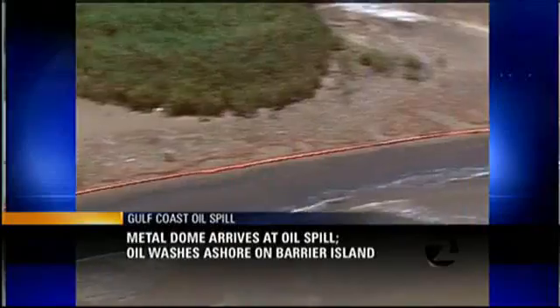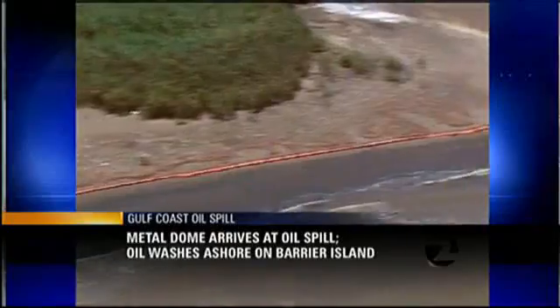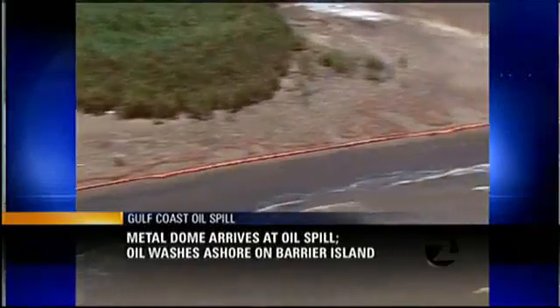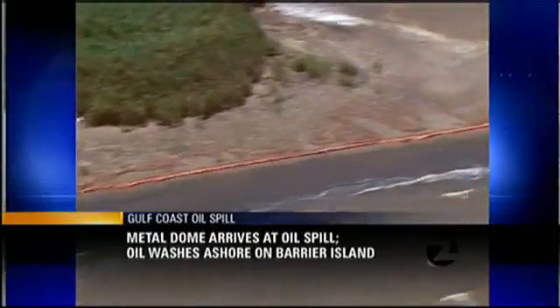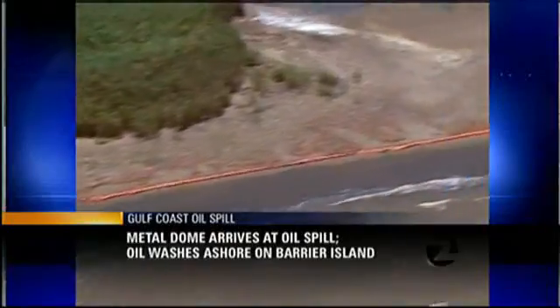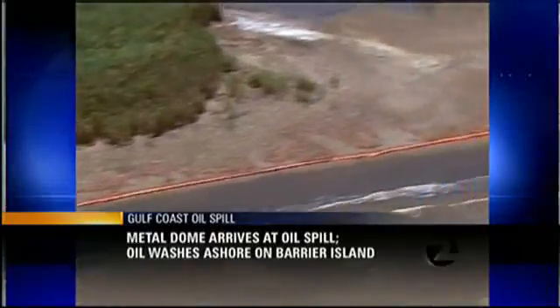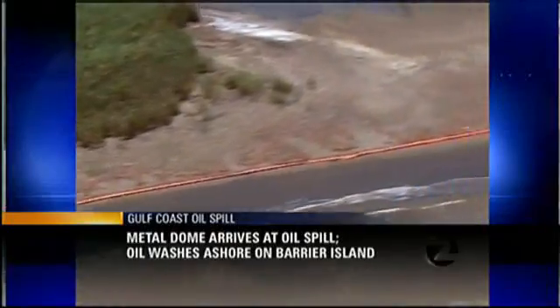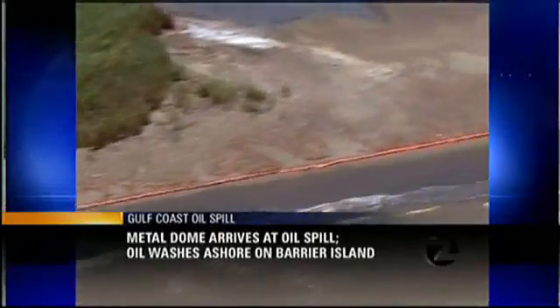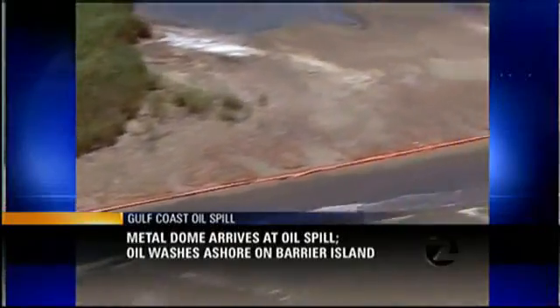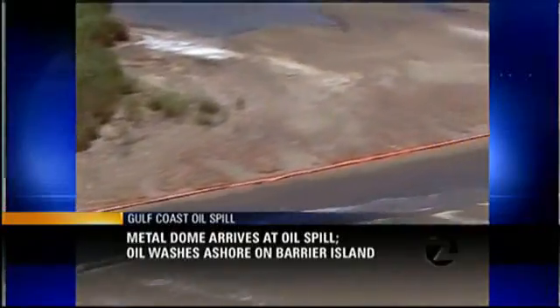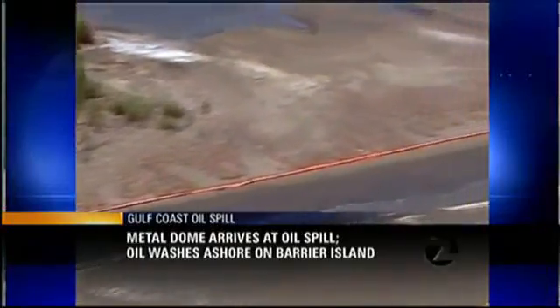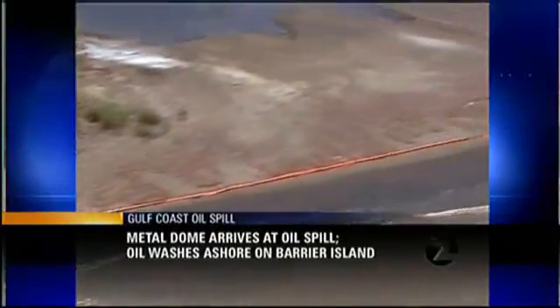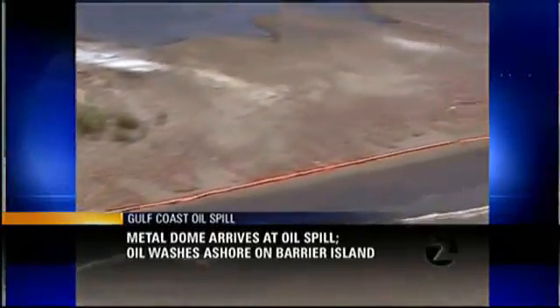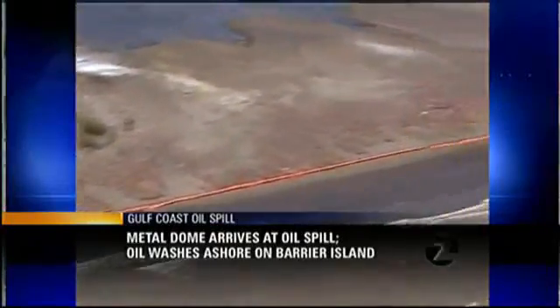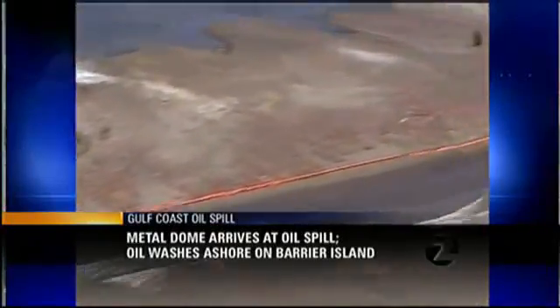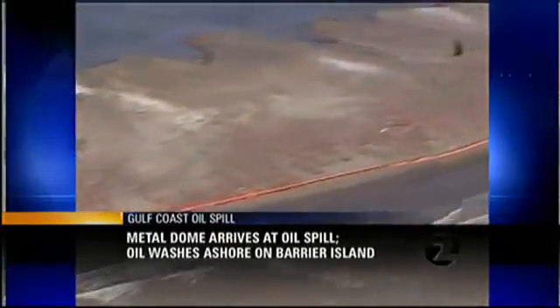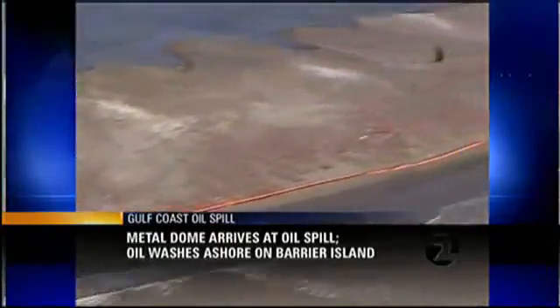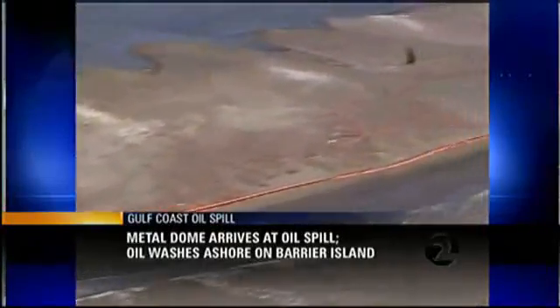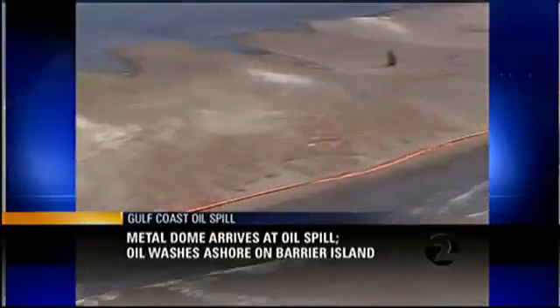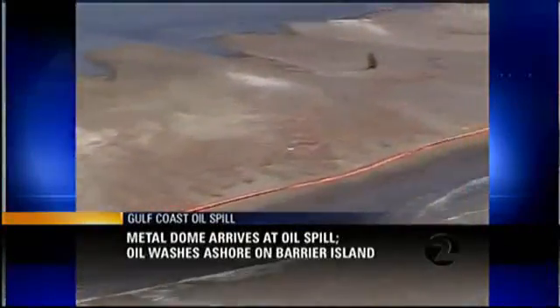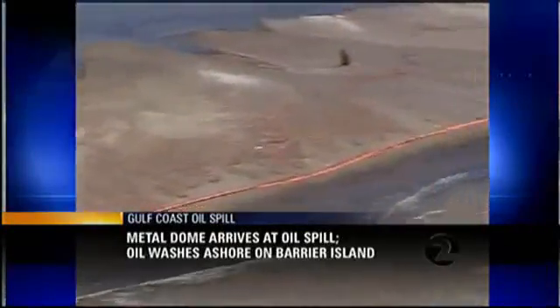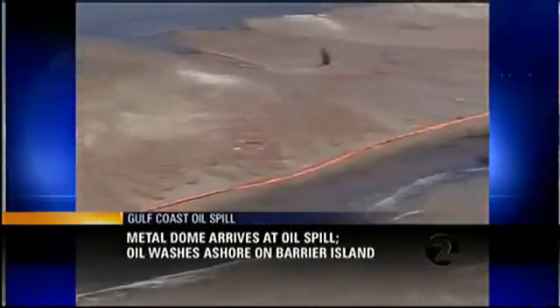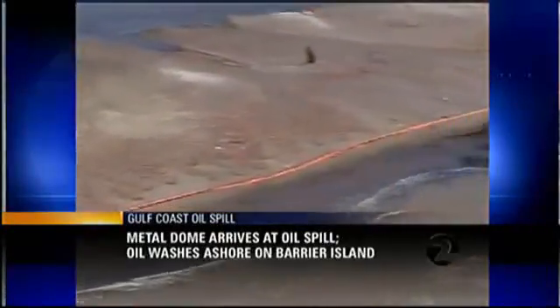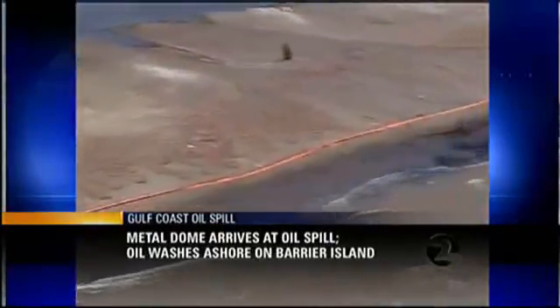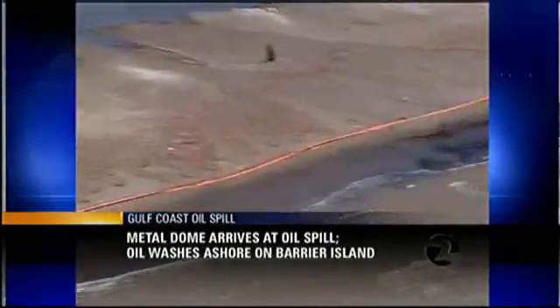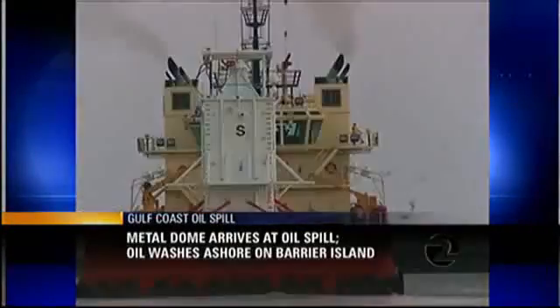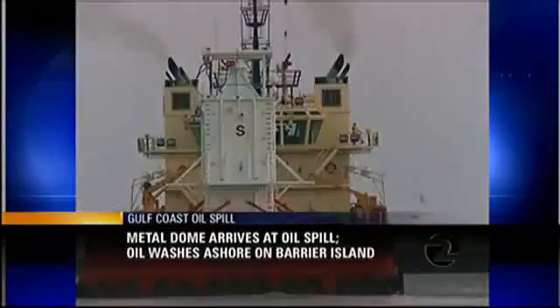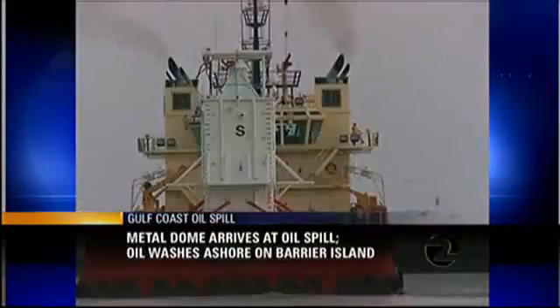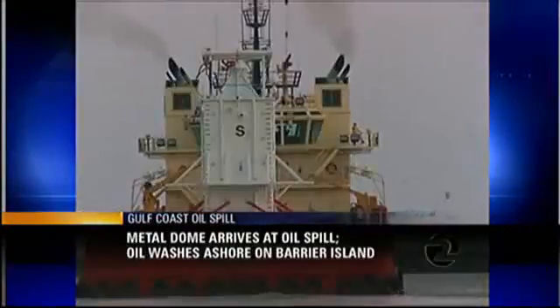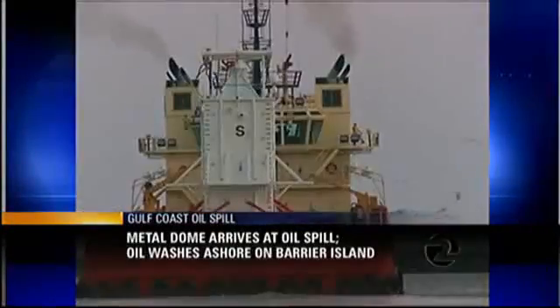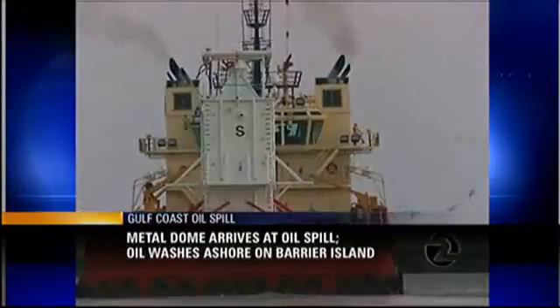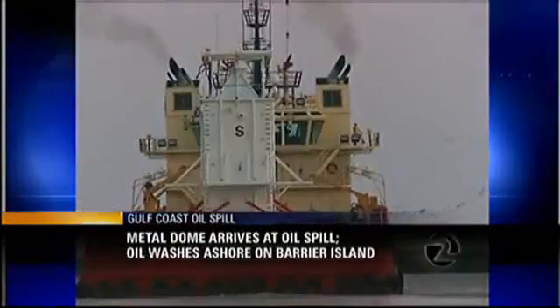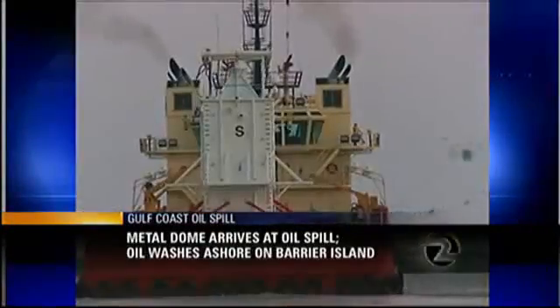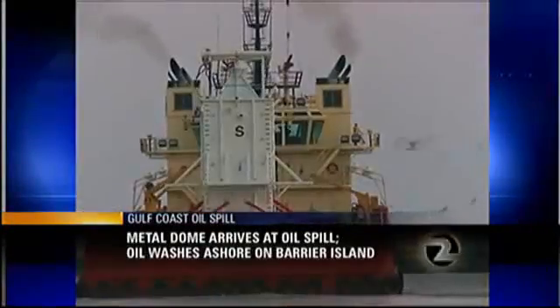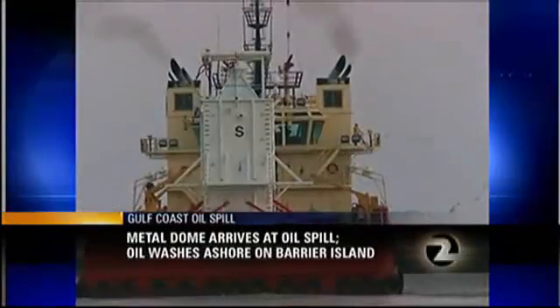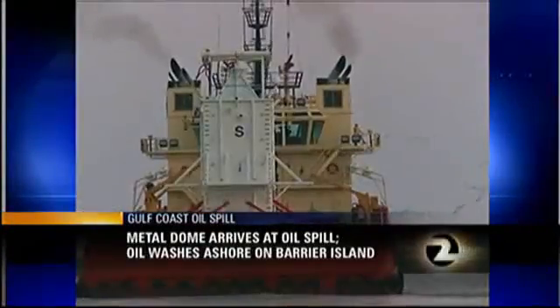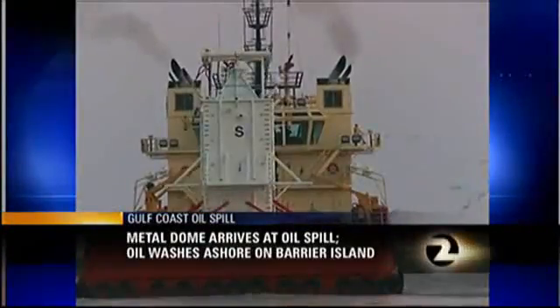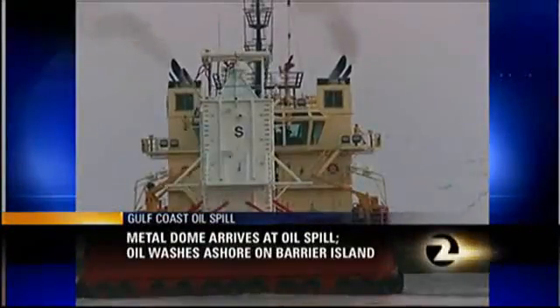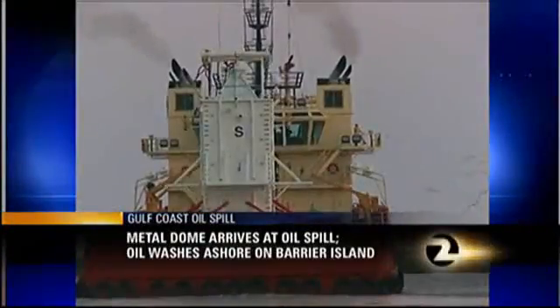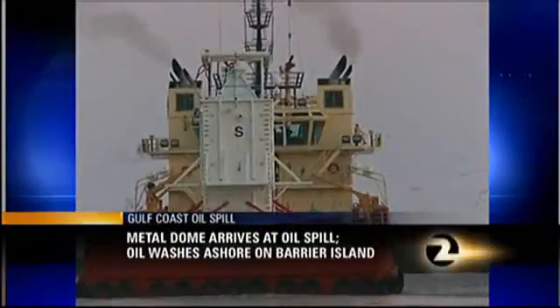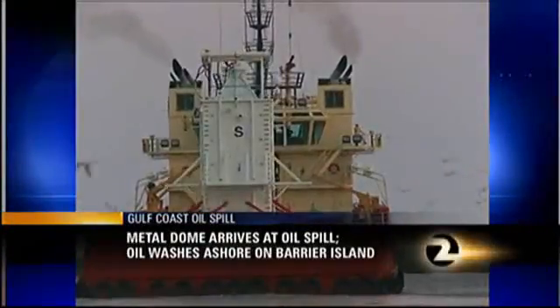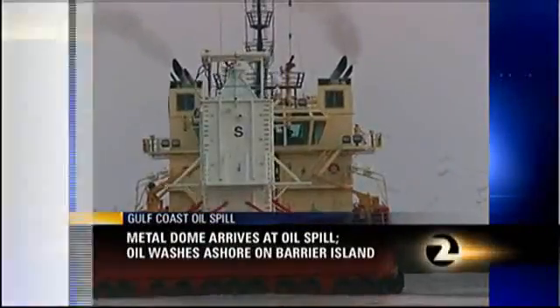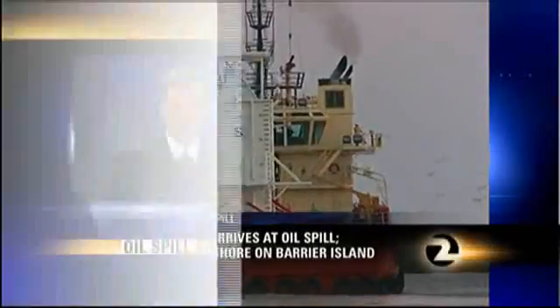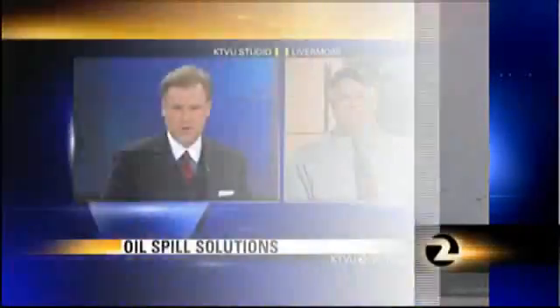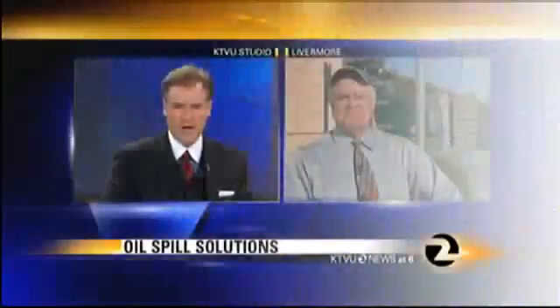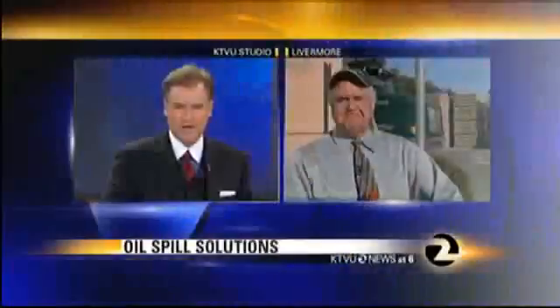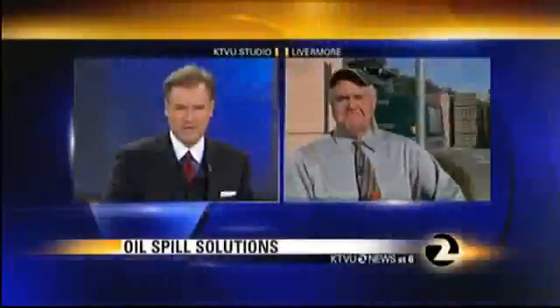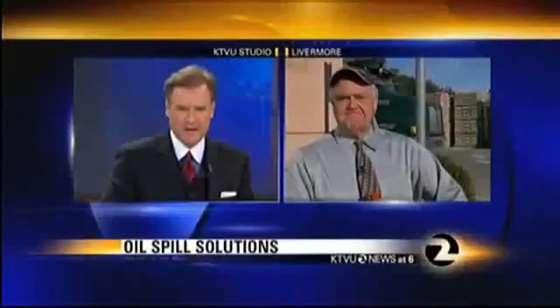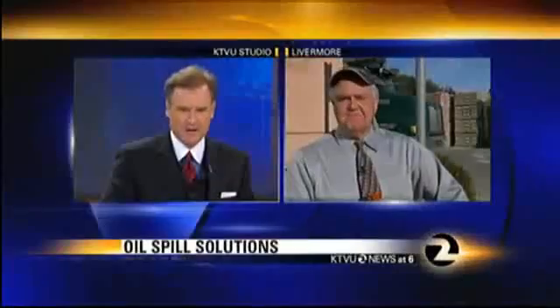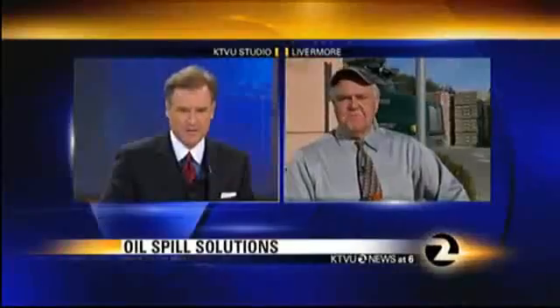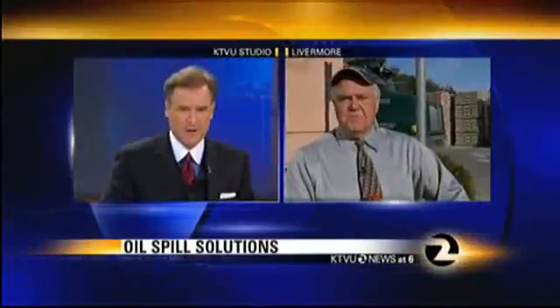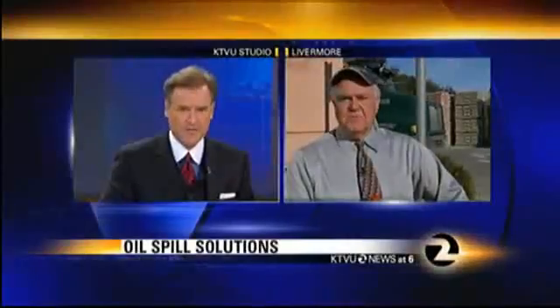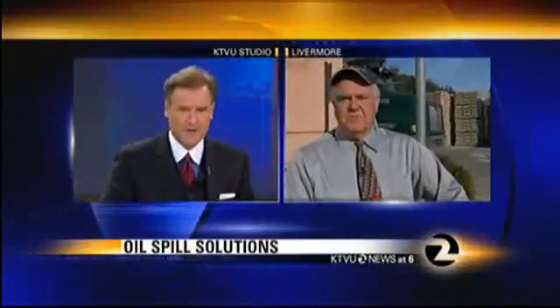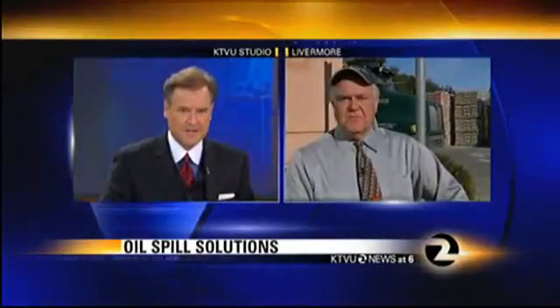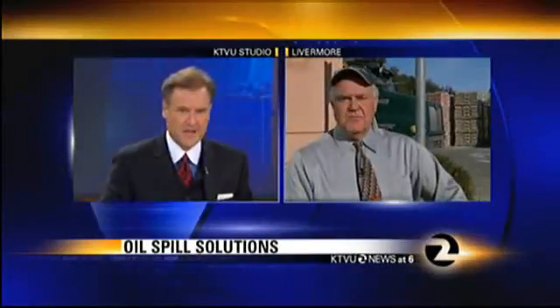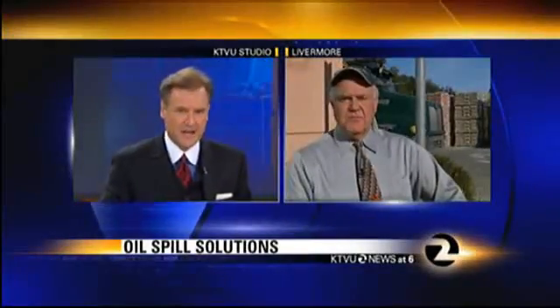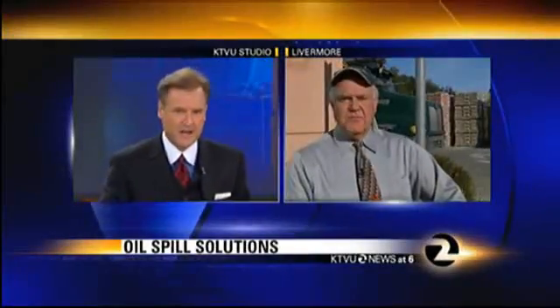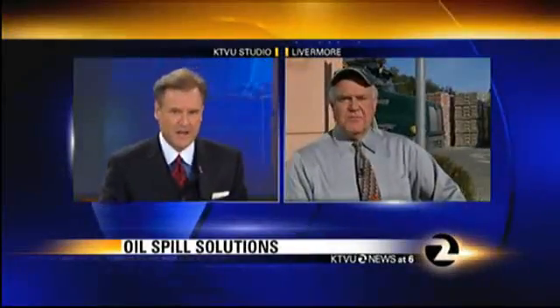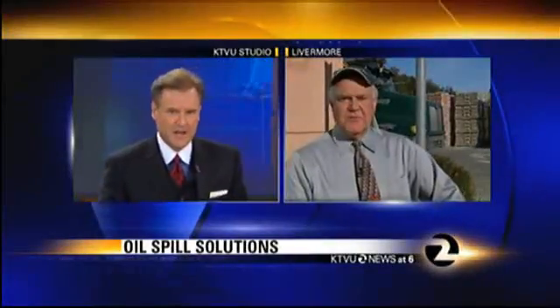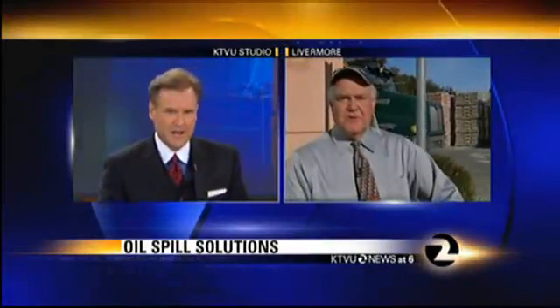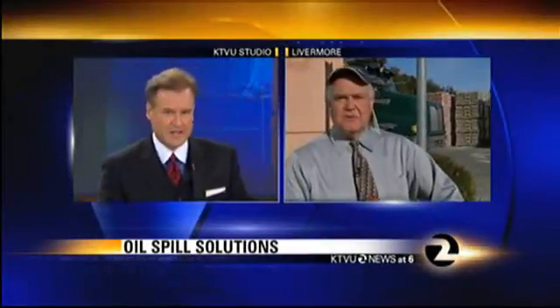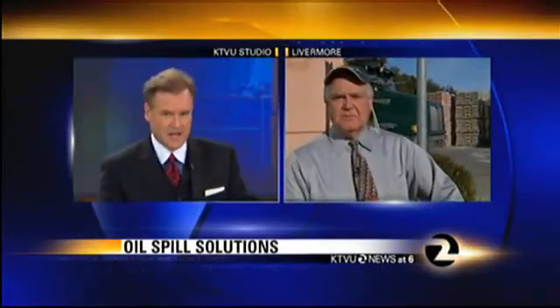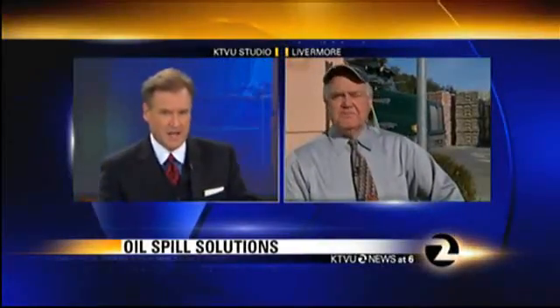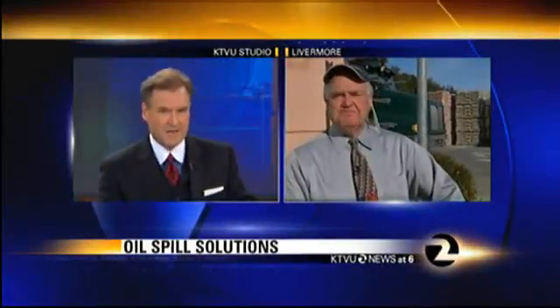Crews in the Gulf right now. KTVU health and science editor John Fowler has been investigating. He's live in Livermore tonight with more.